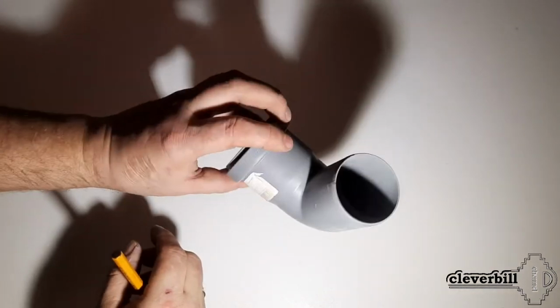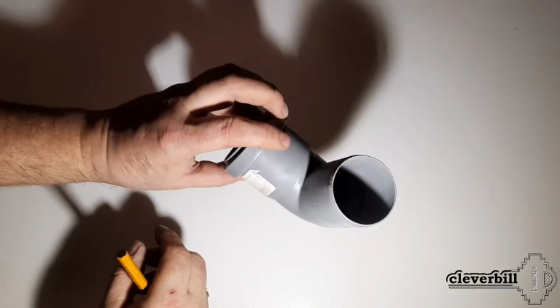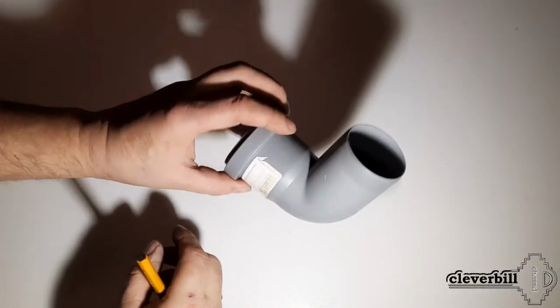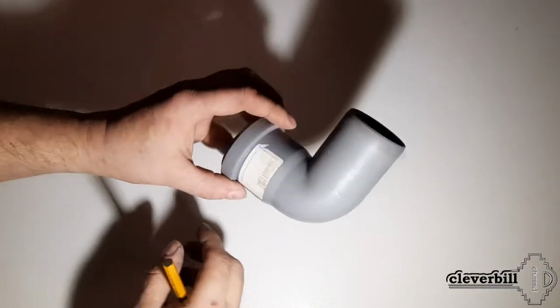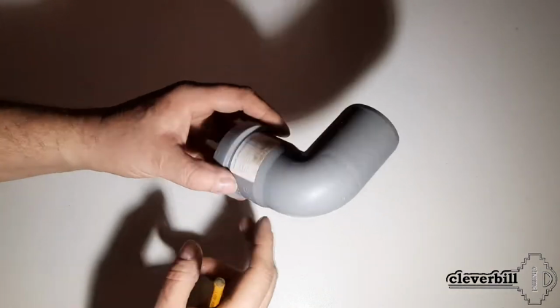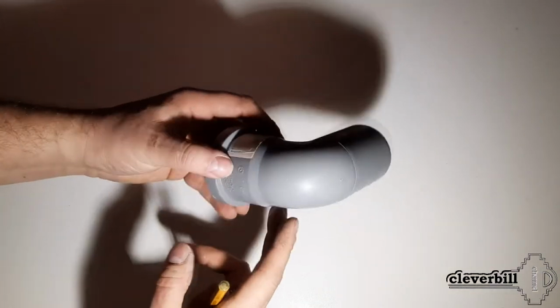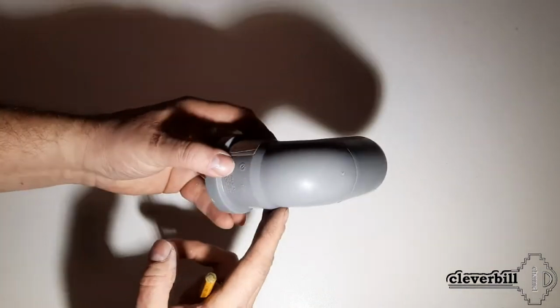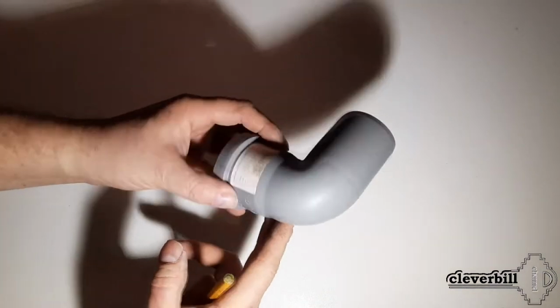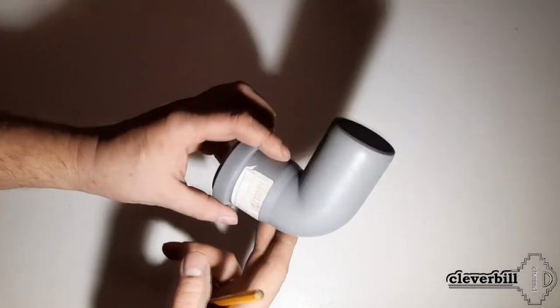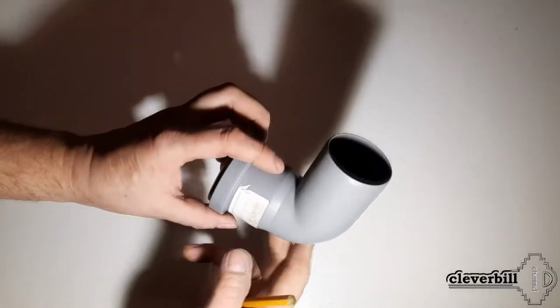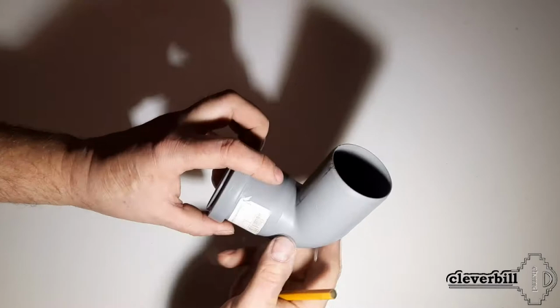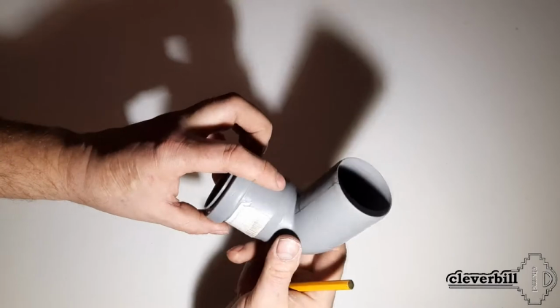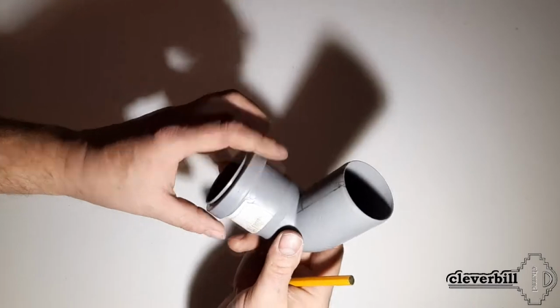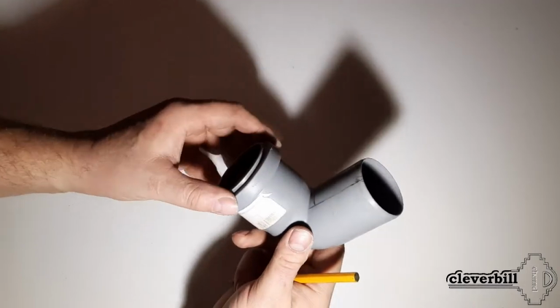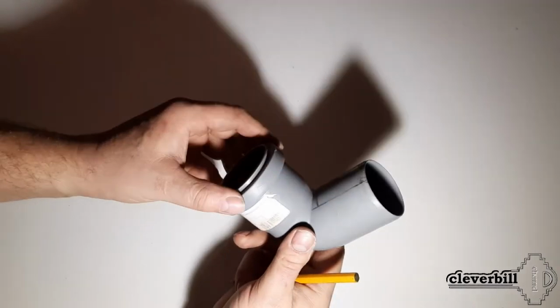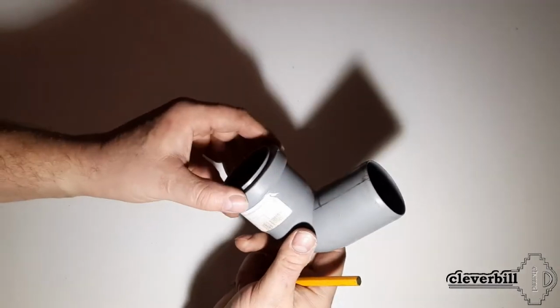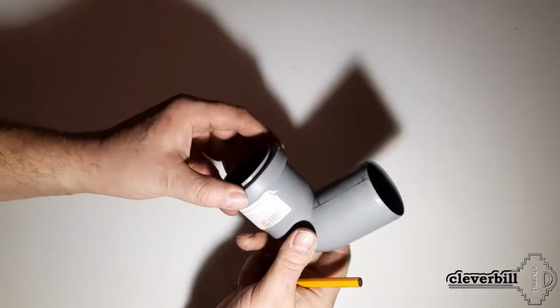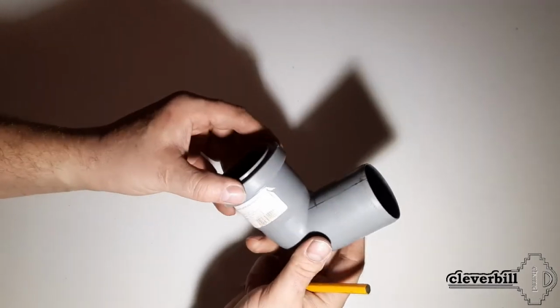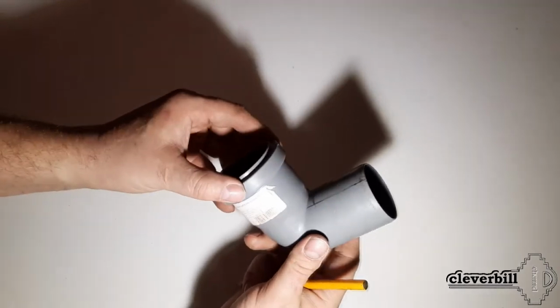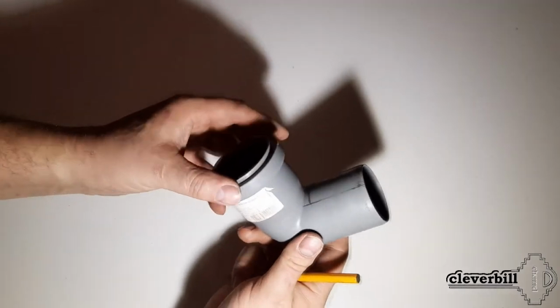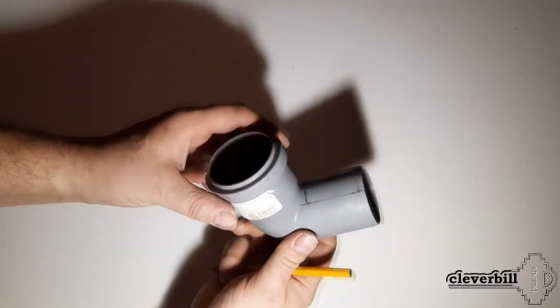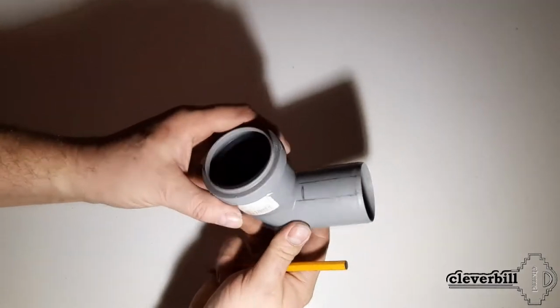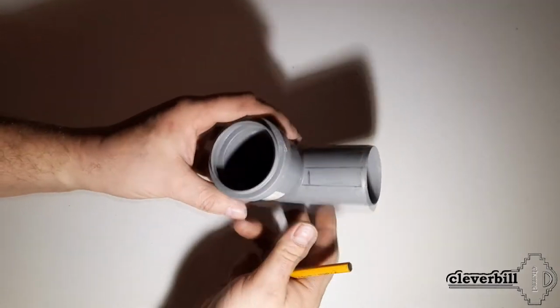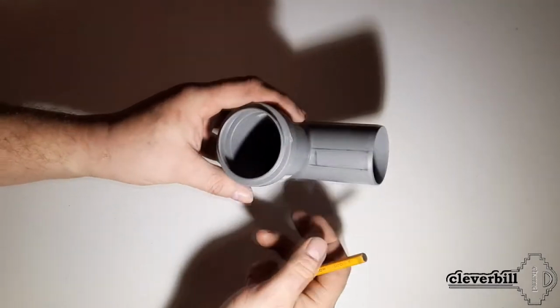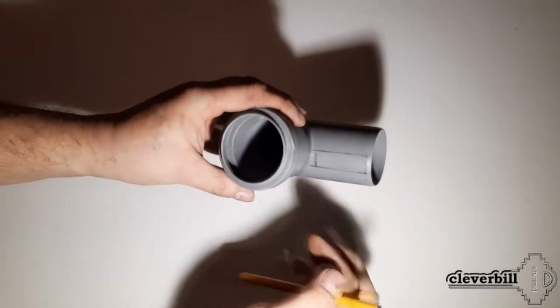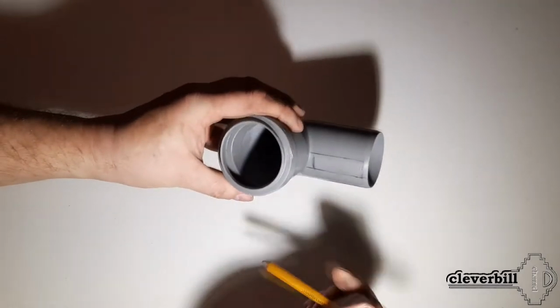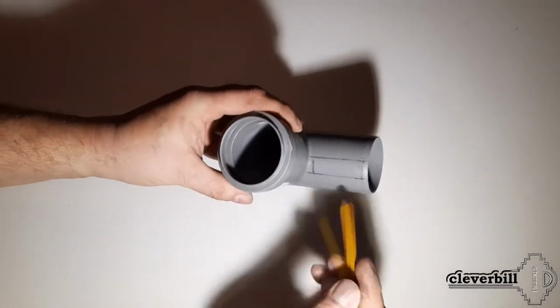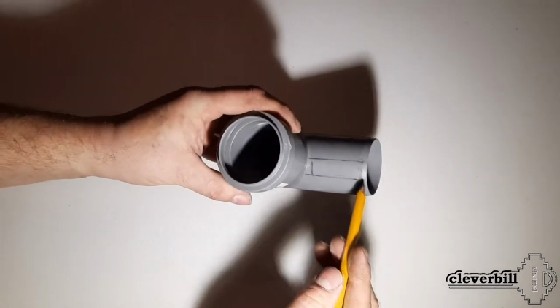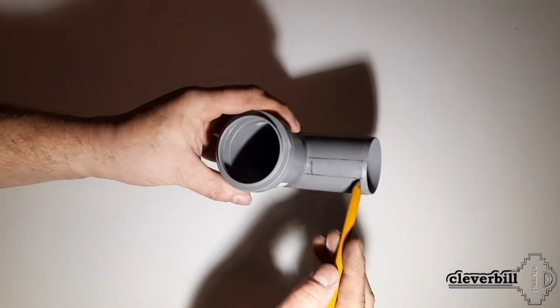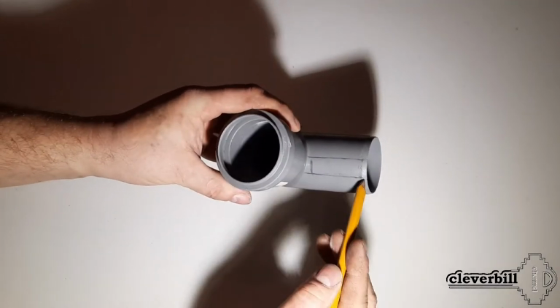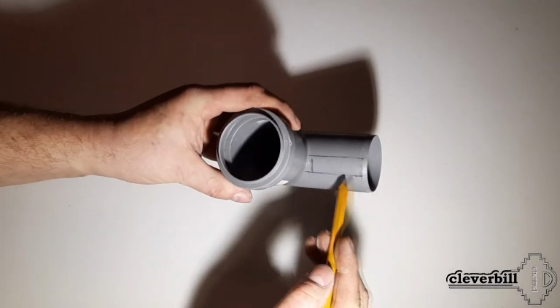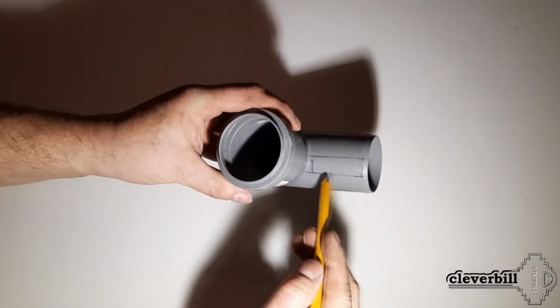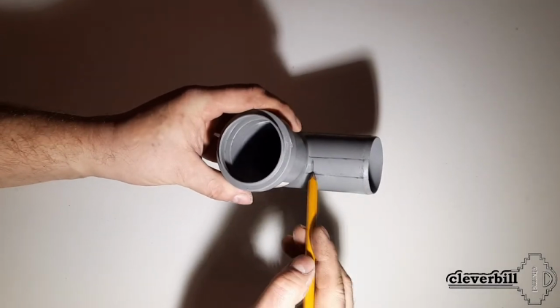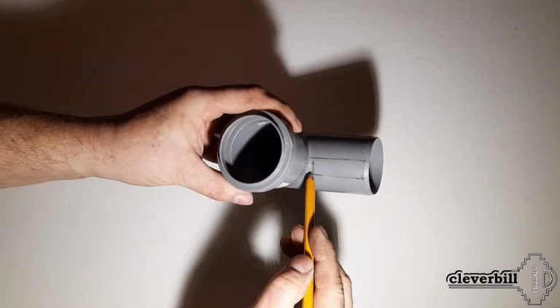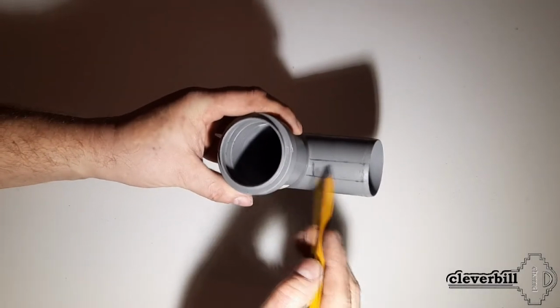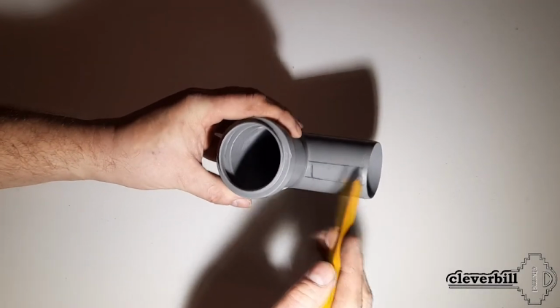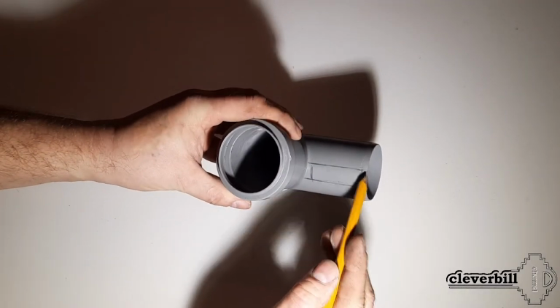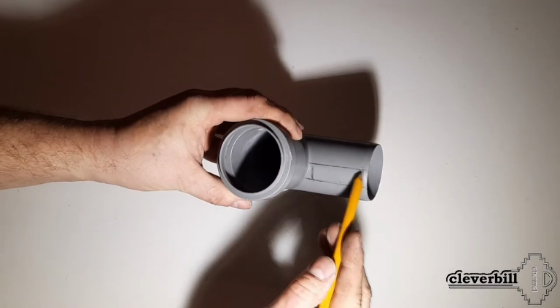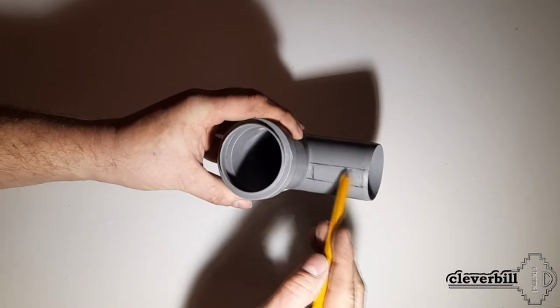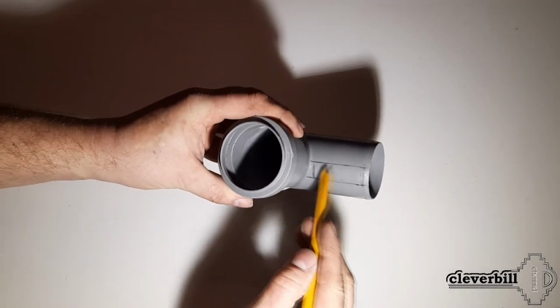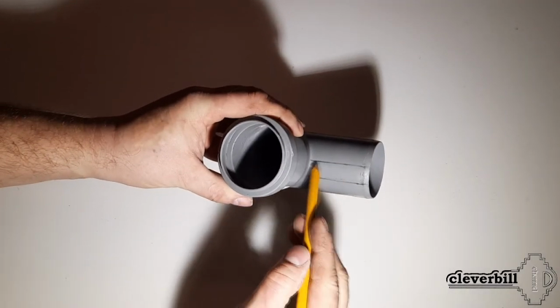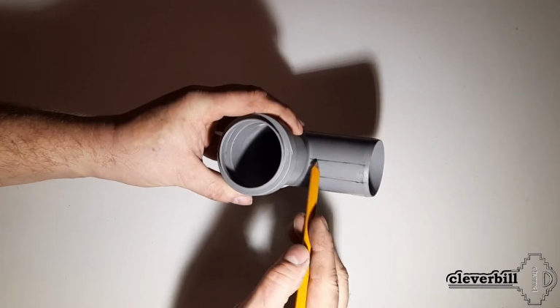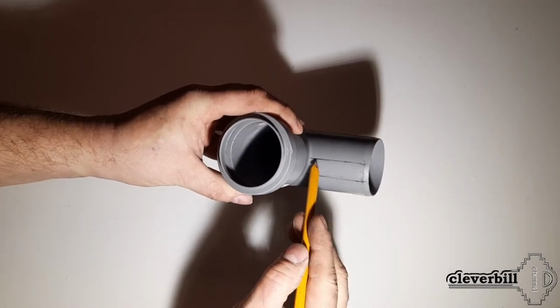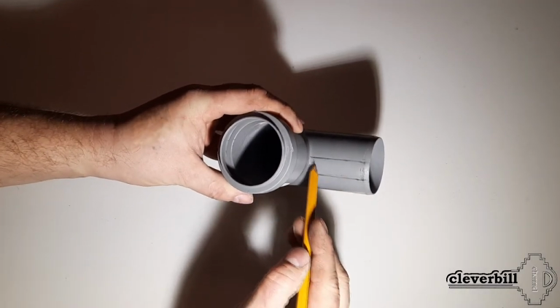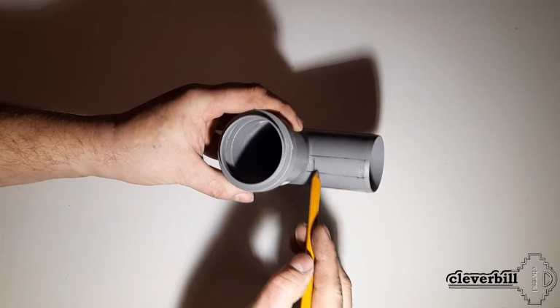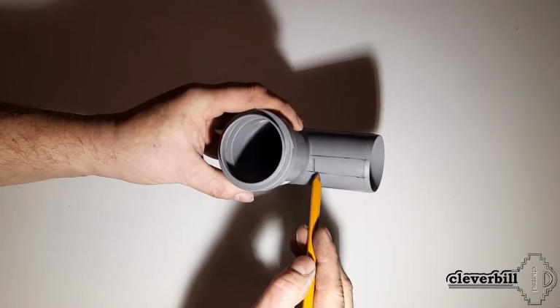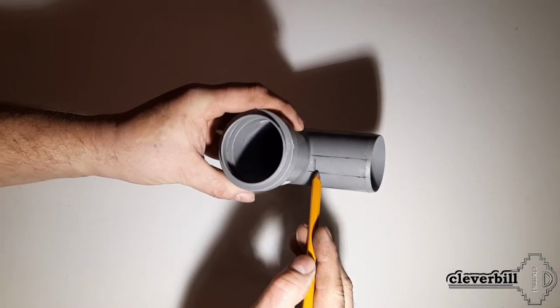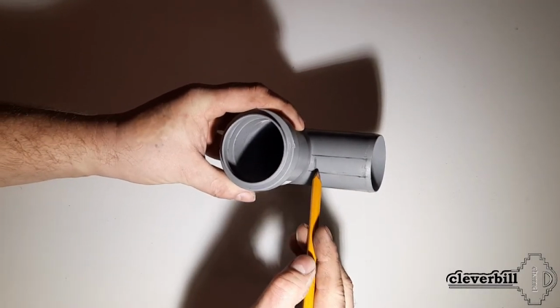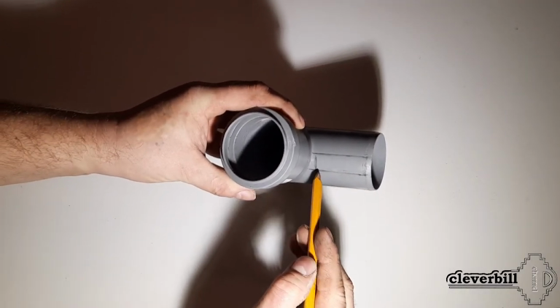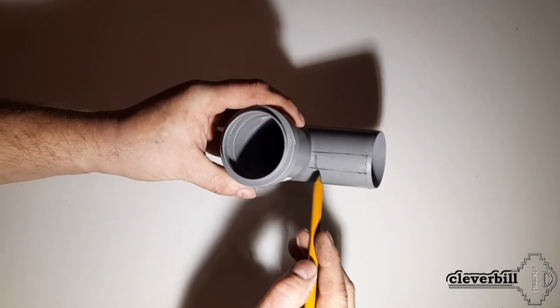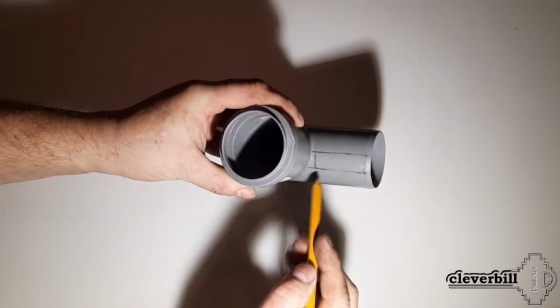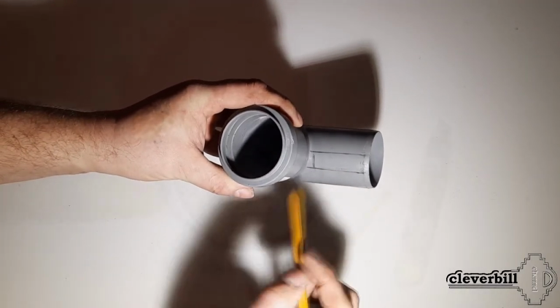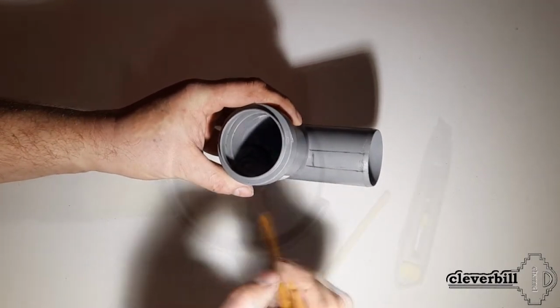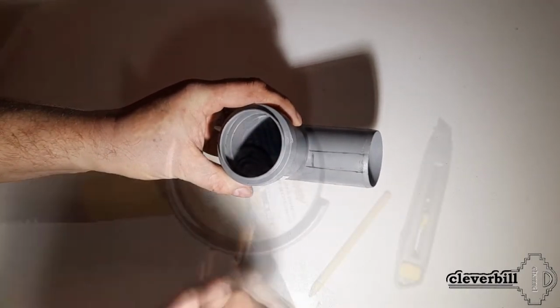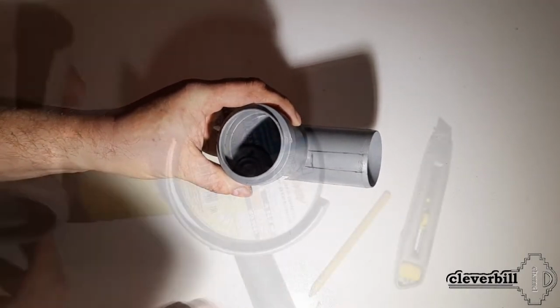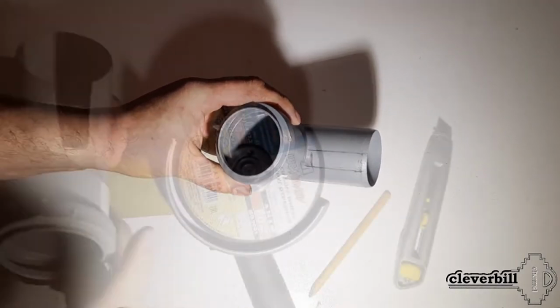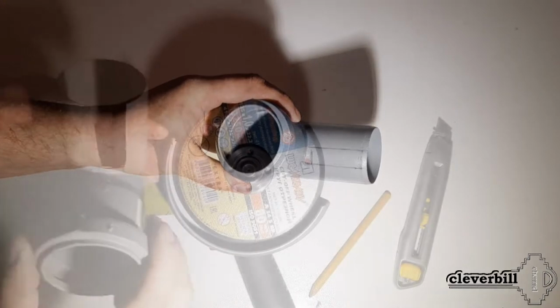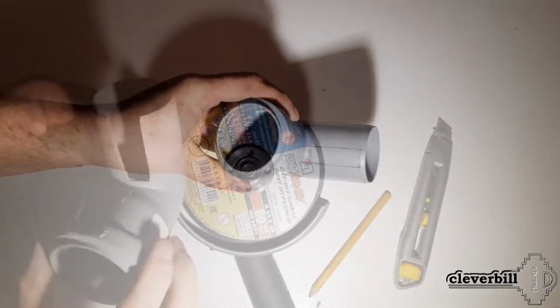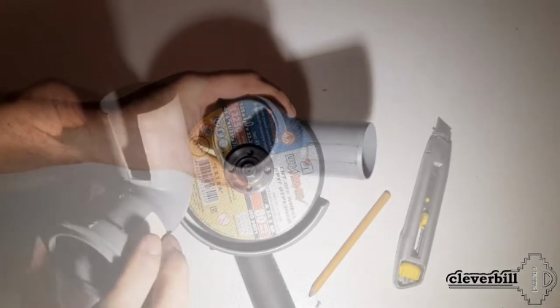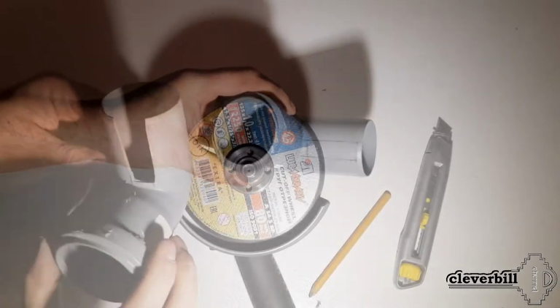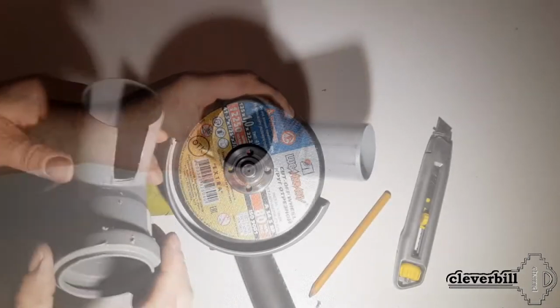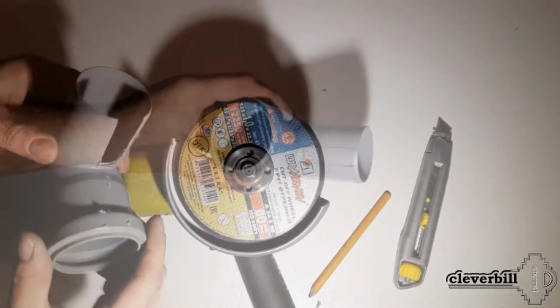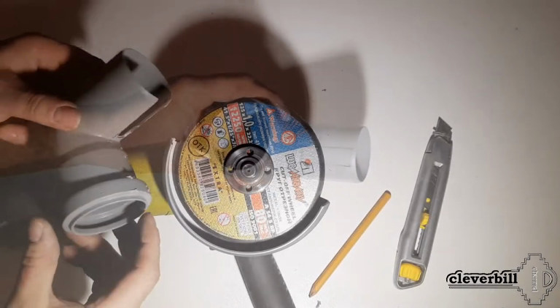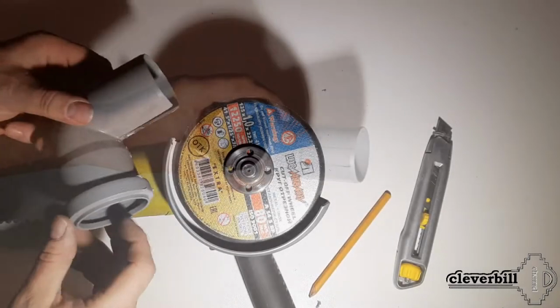In the 90-degree corner pipe, using the same angle grinder, on the inside of the corner, I made a narrow slot for the grinder disc.